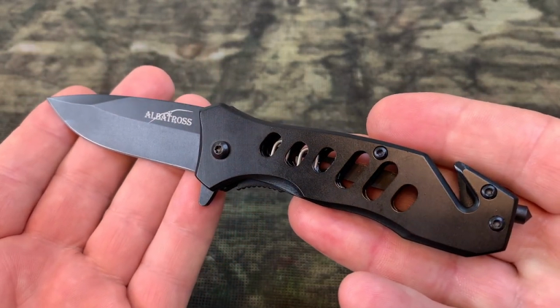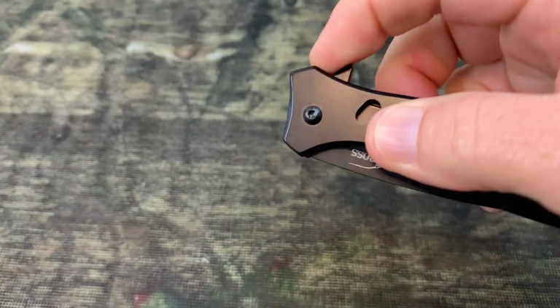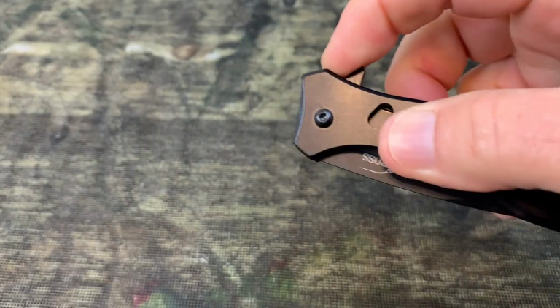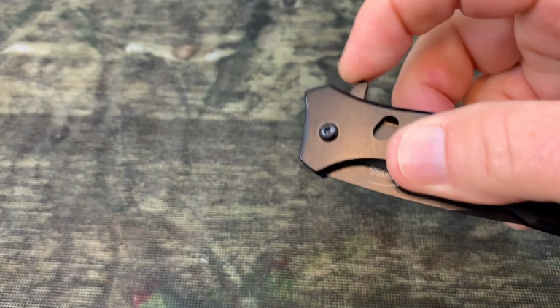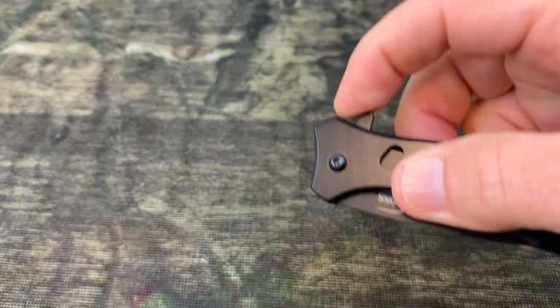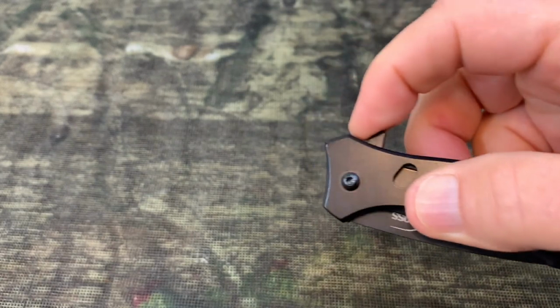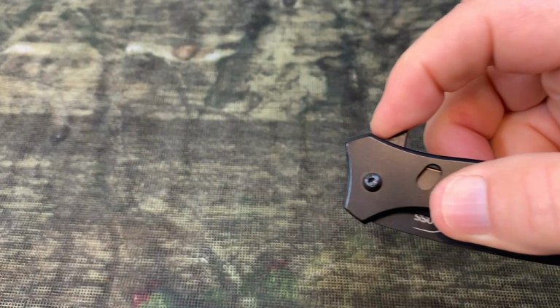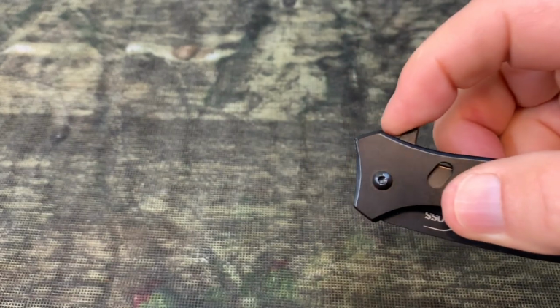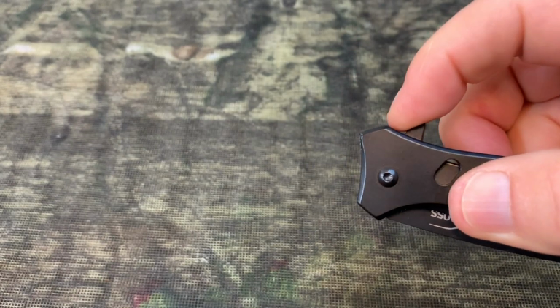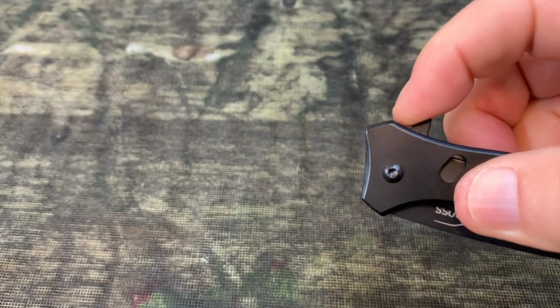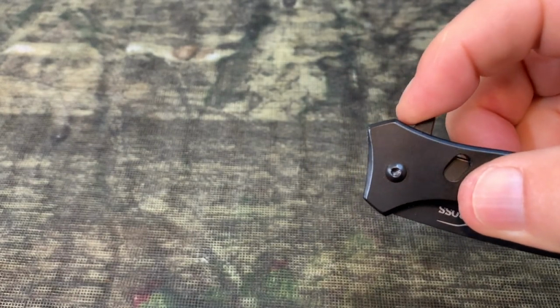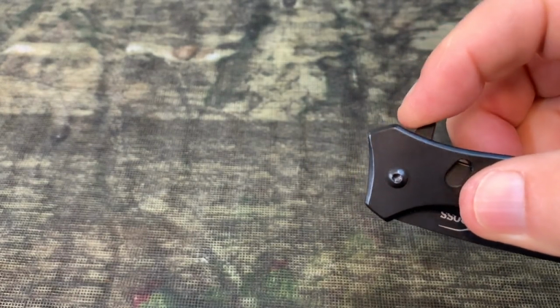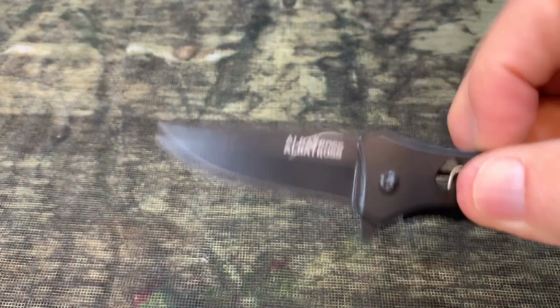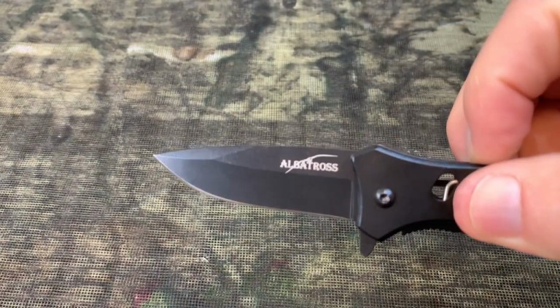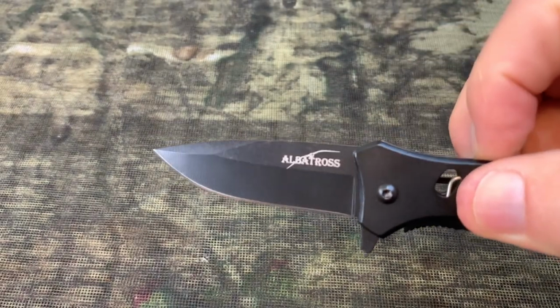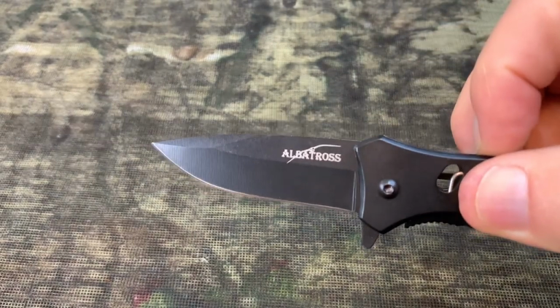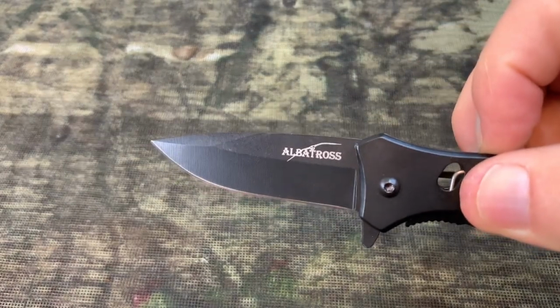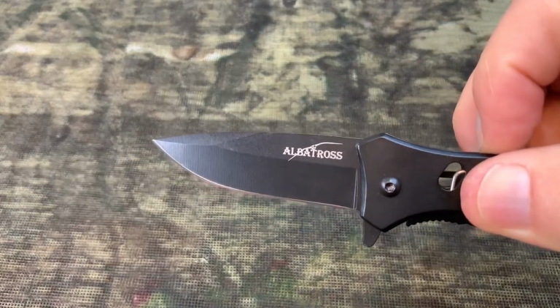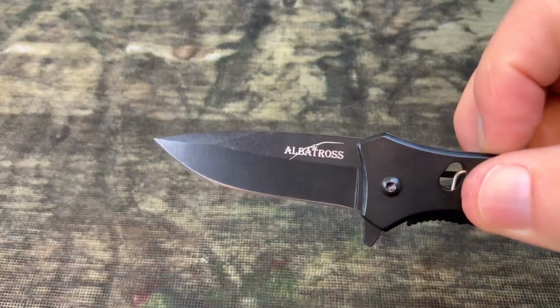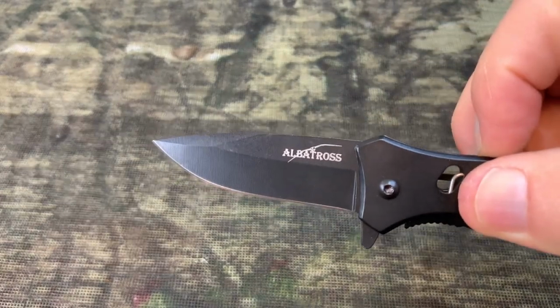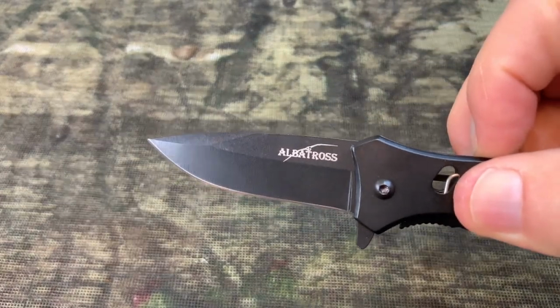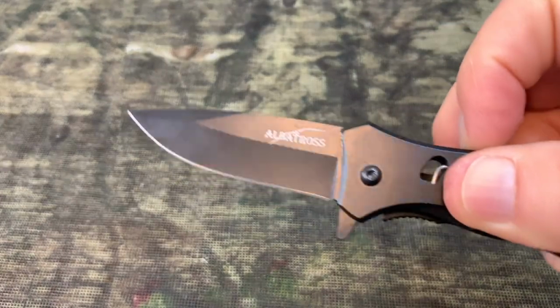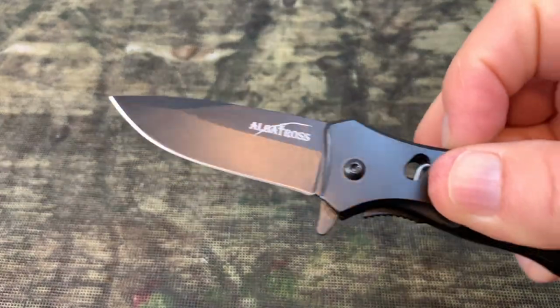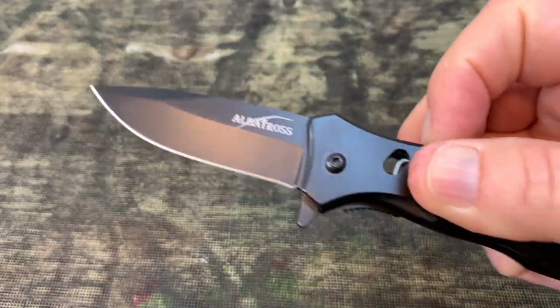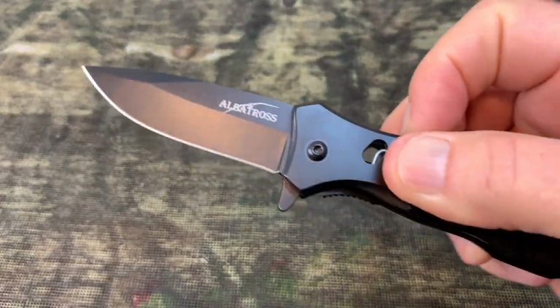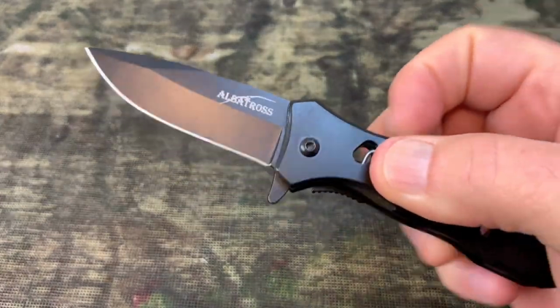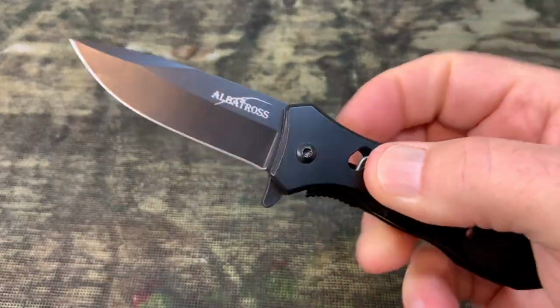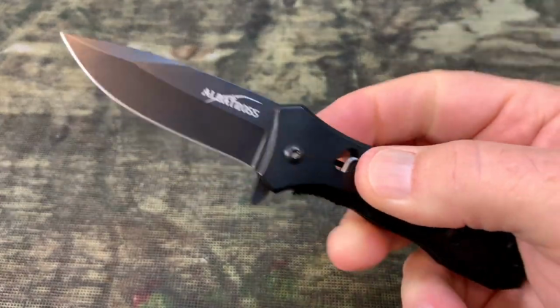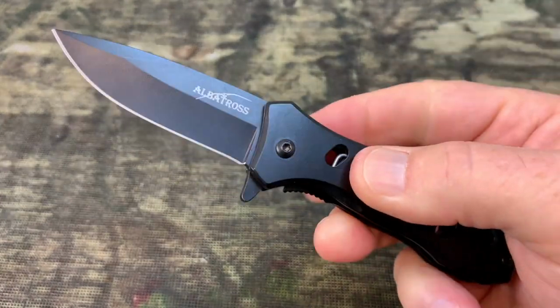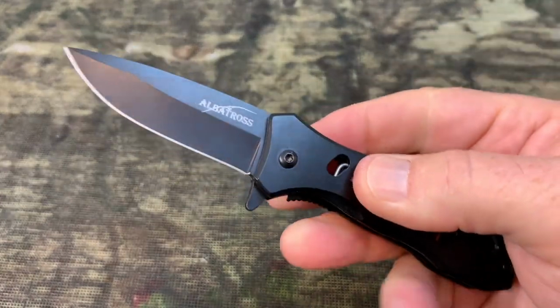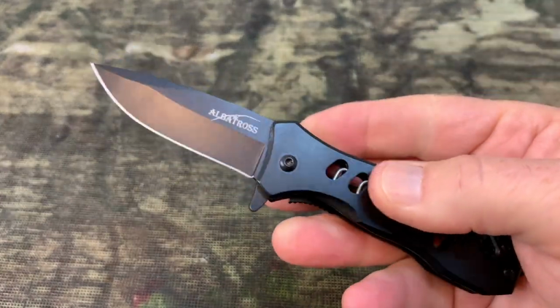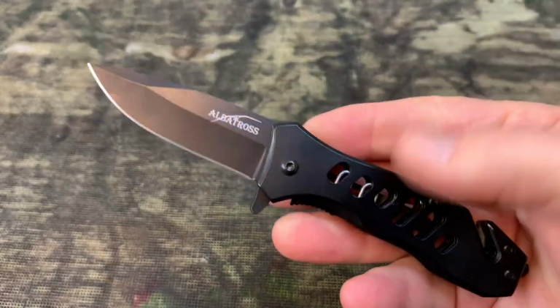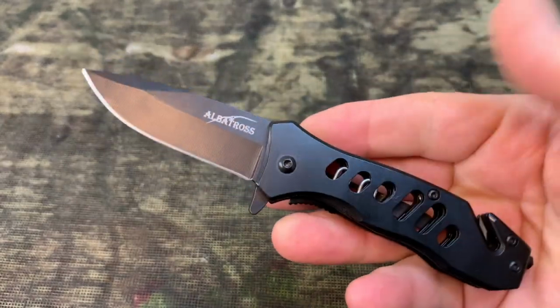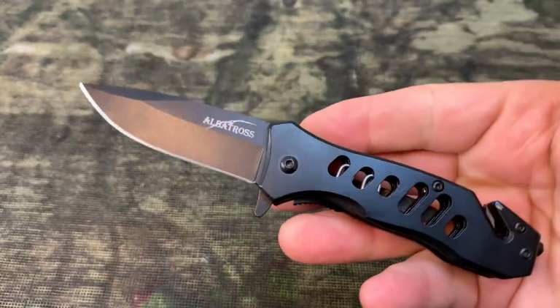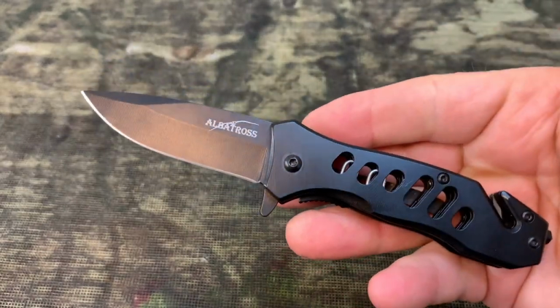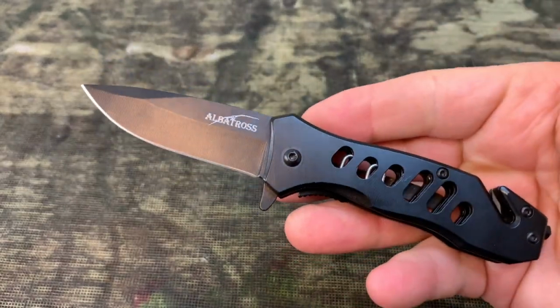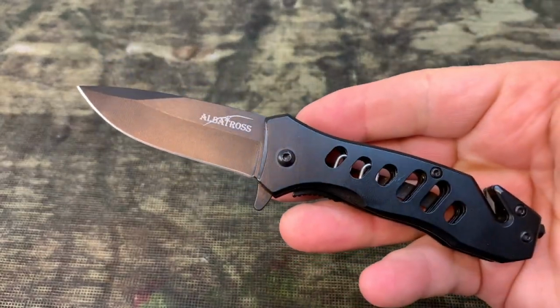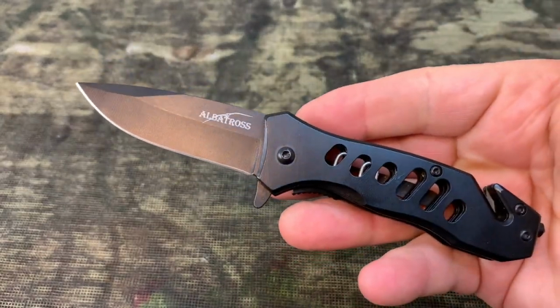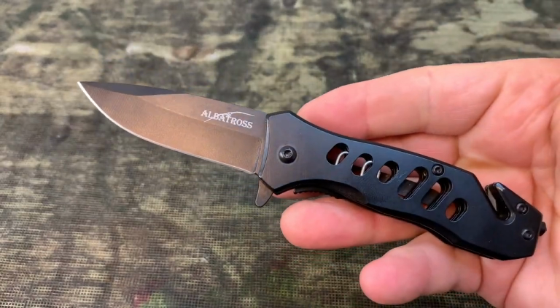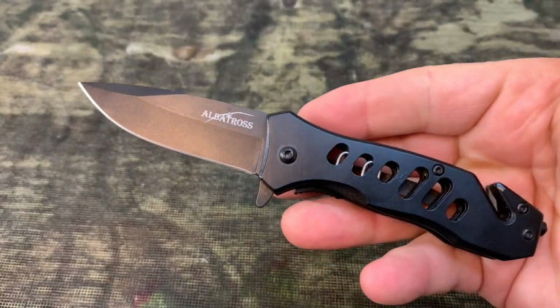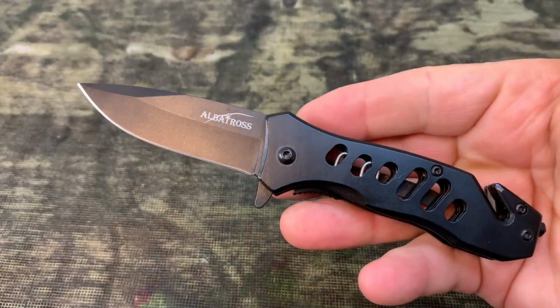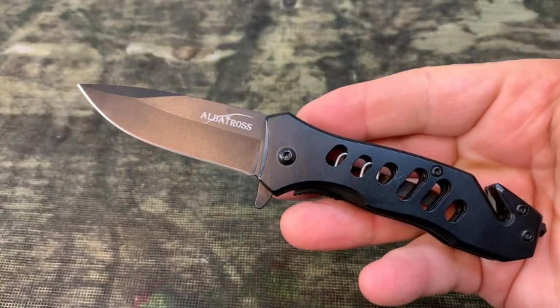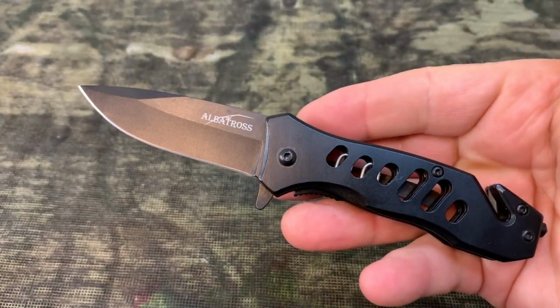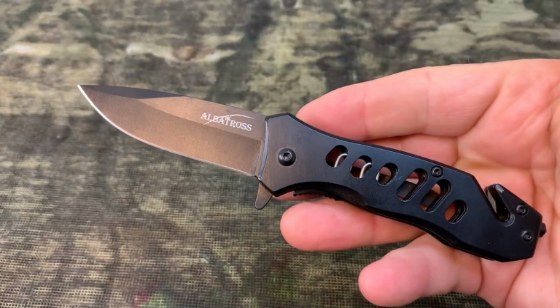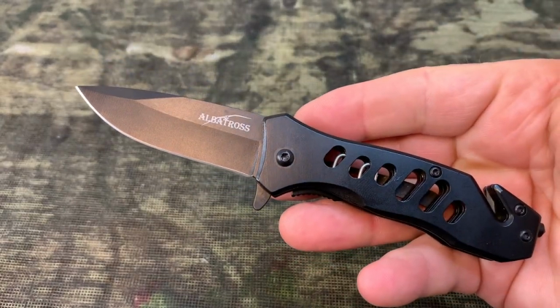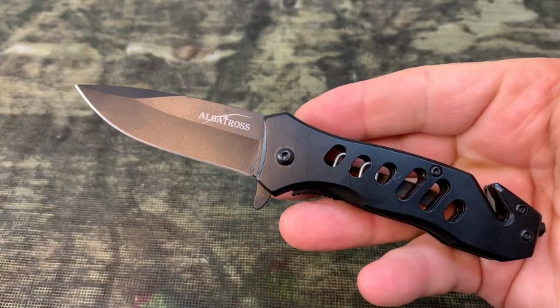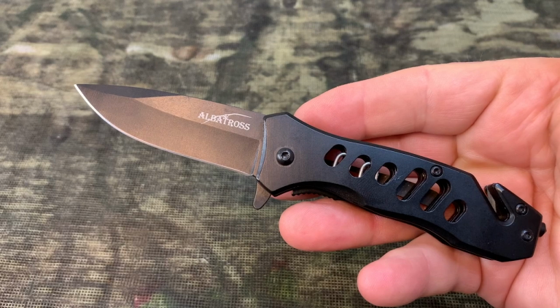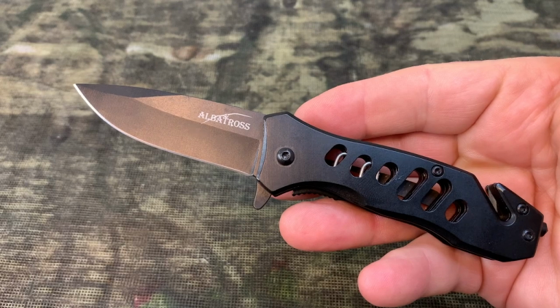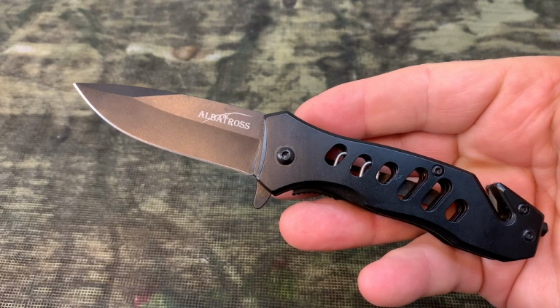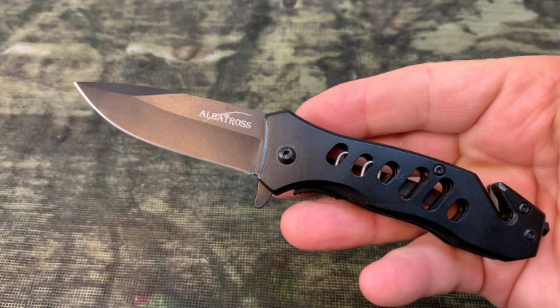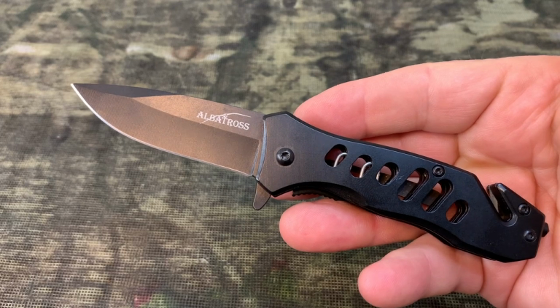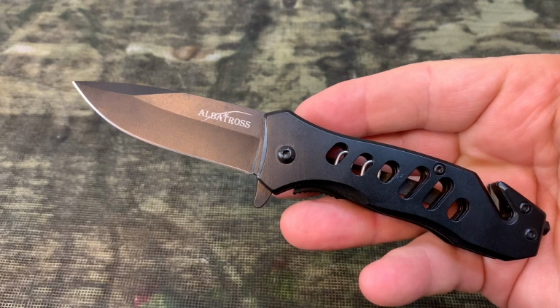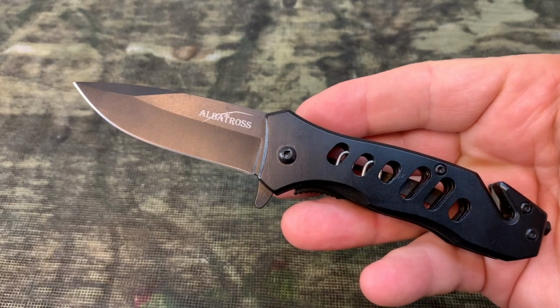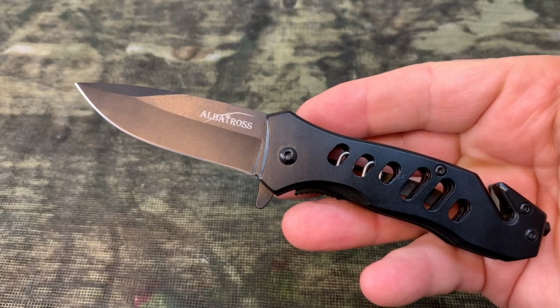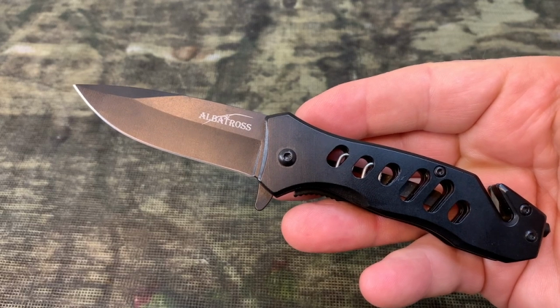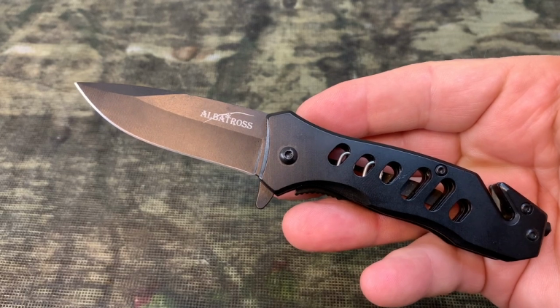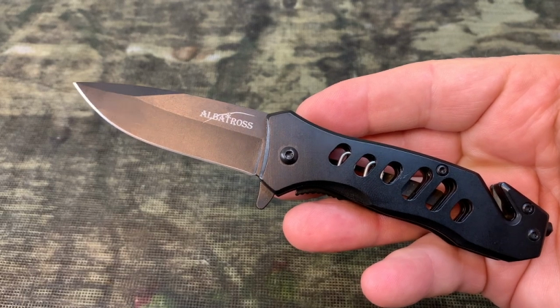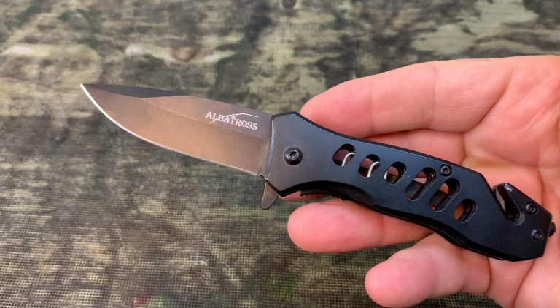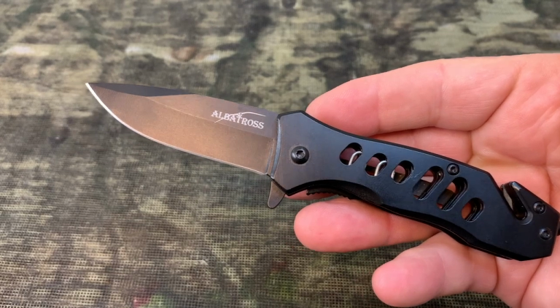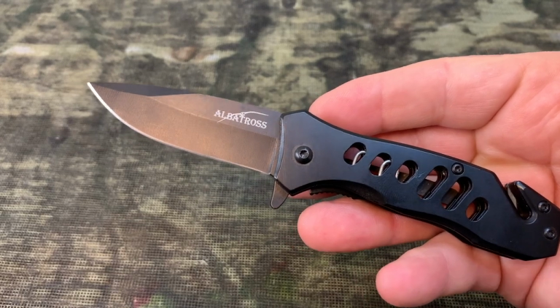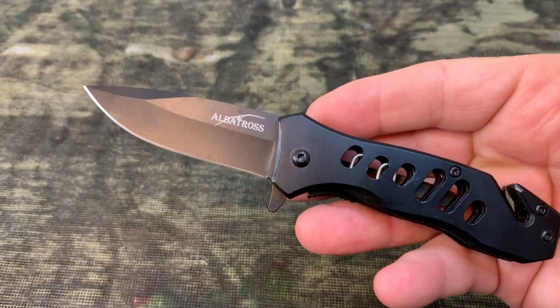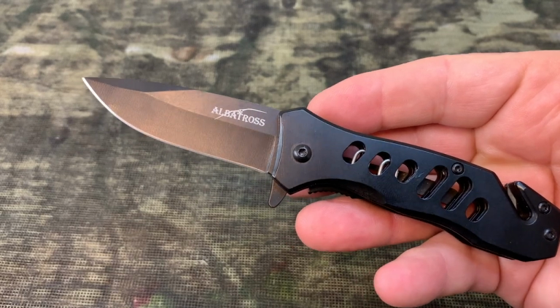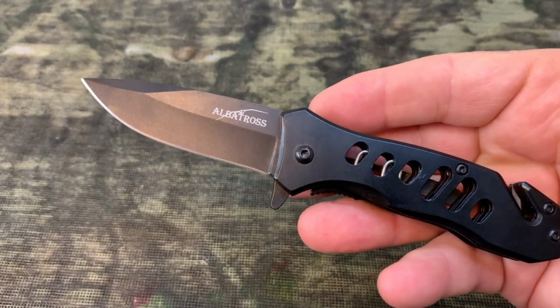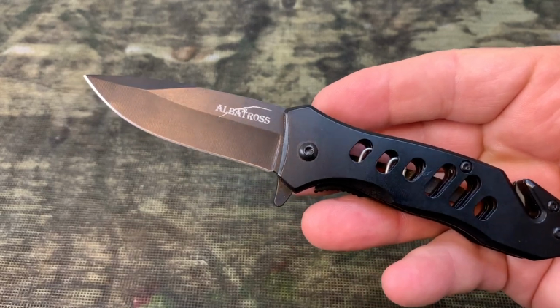This knife has spring assist opening. Just flick it and your blade immediately opens. I love that in most knives.